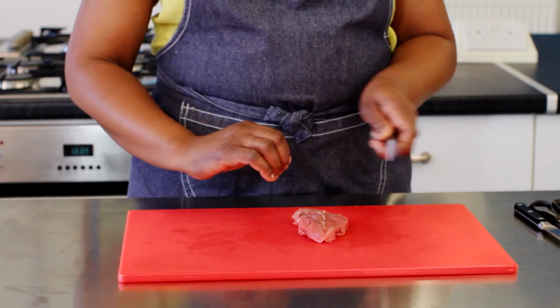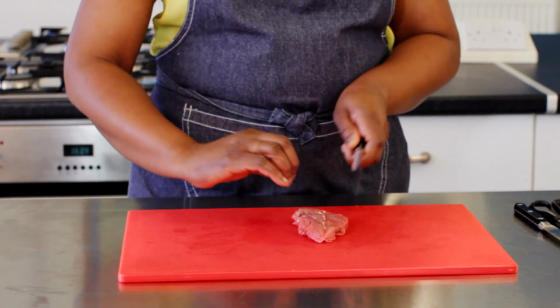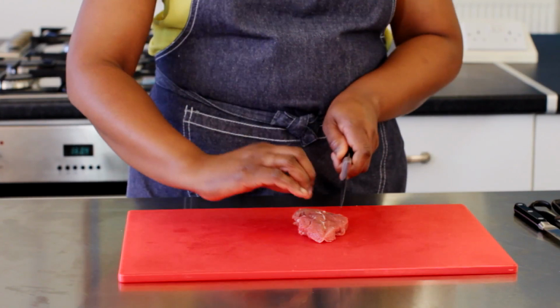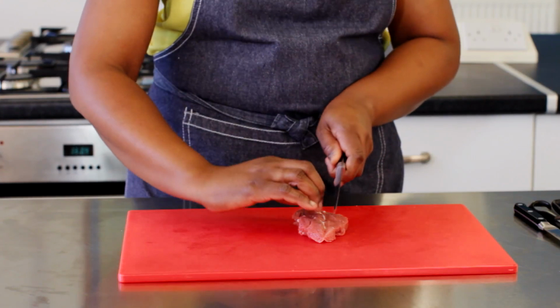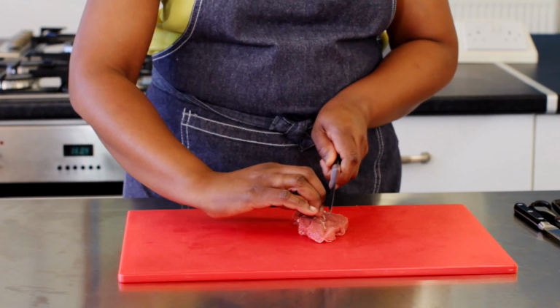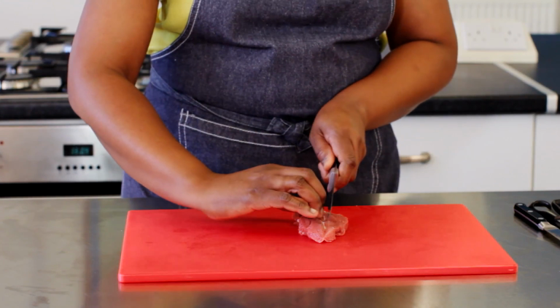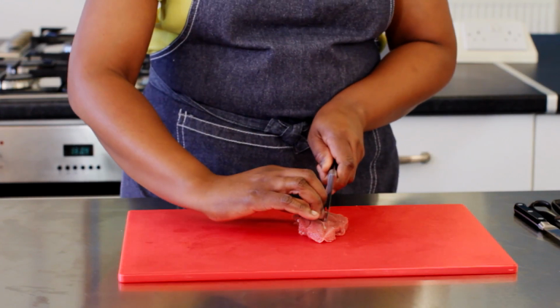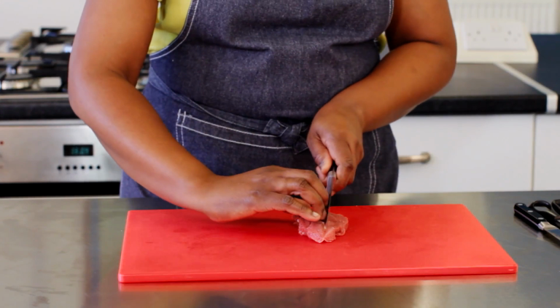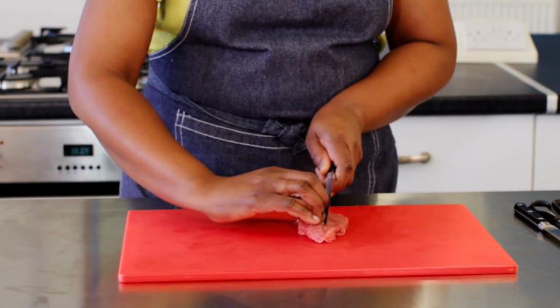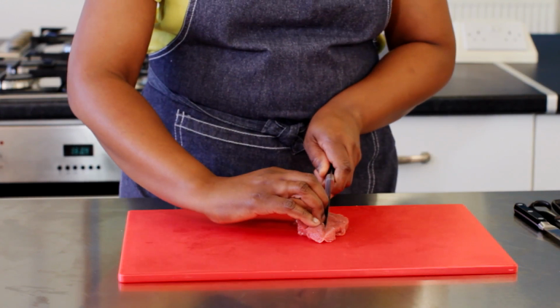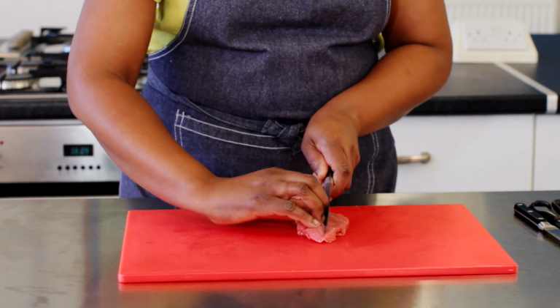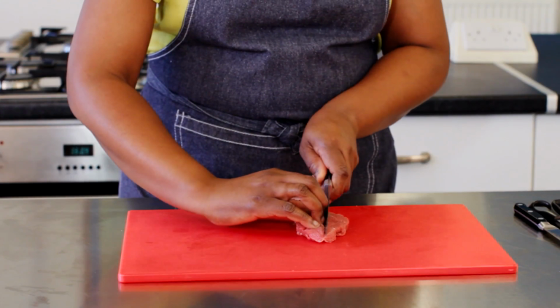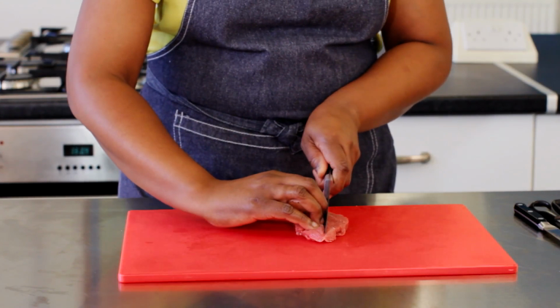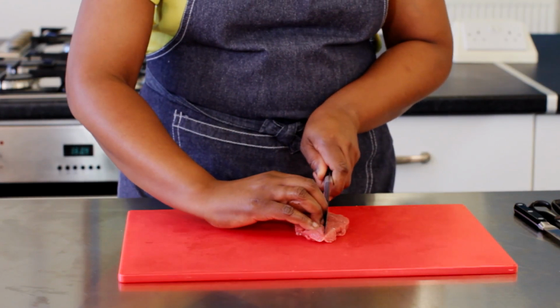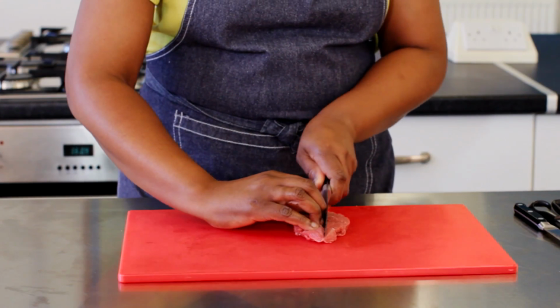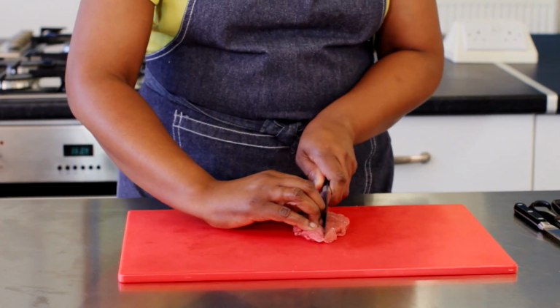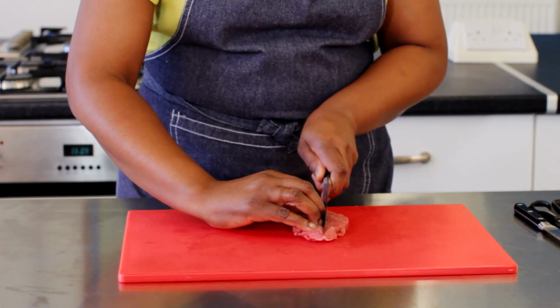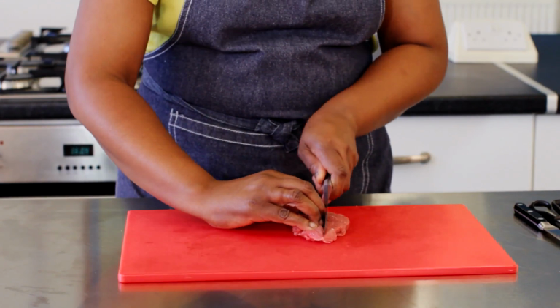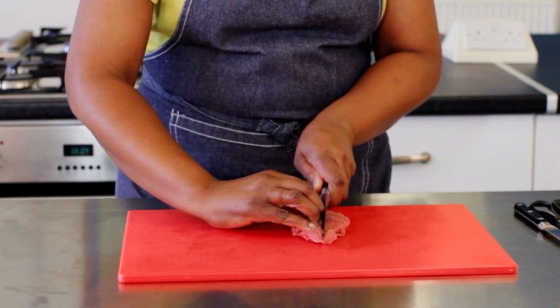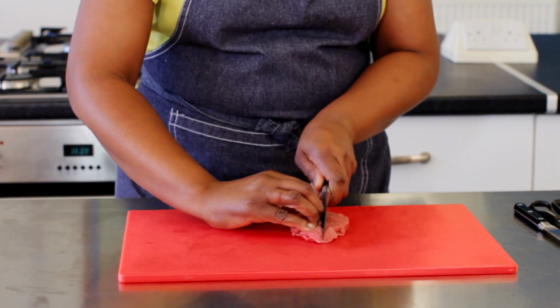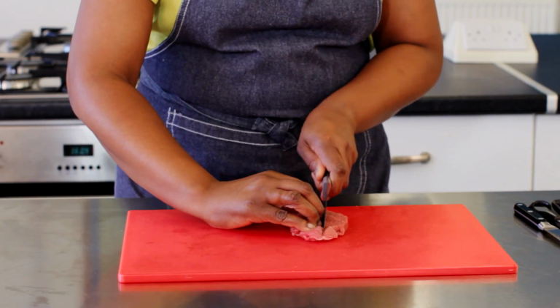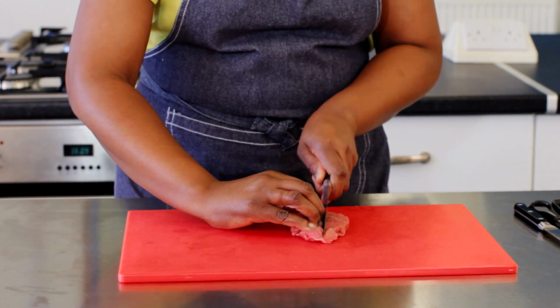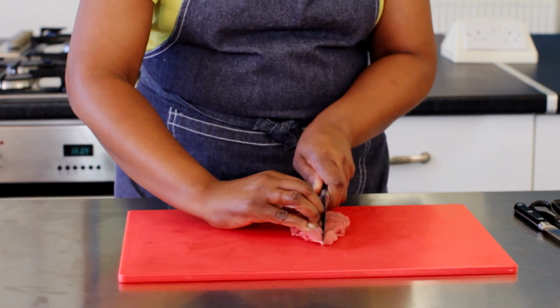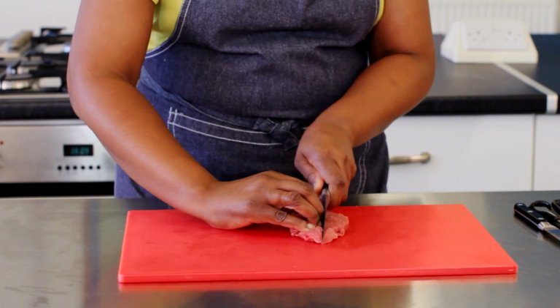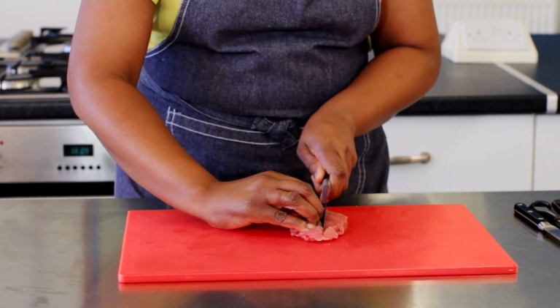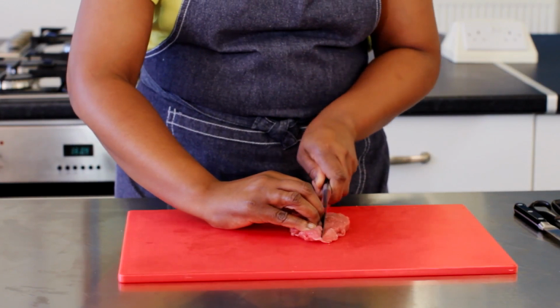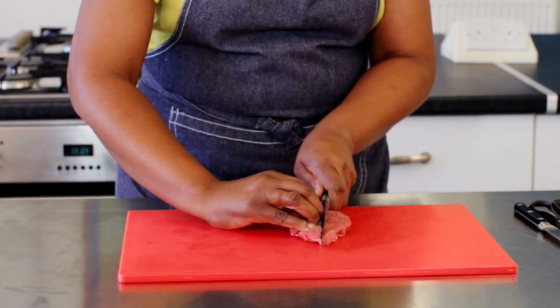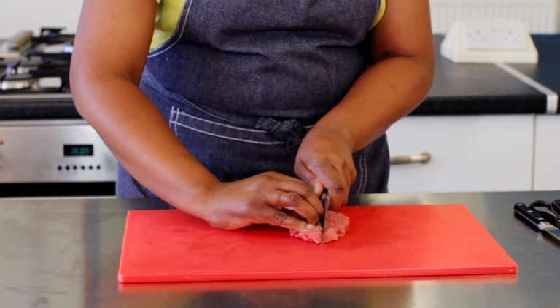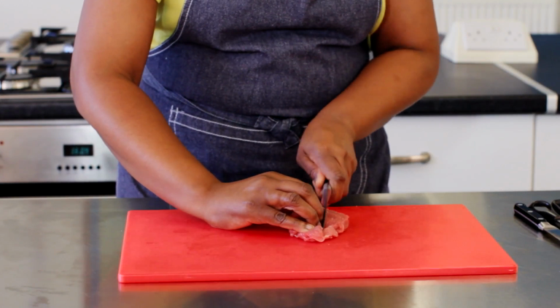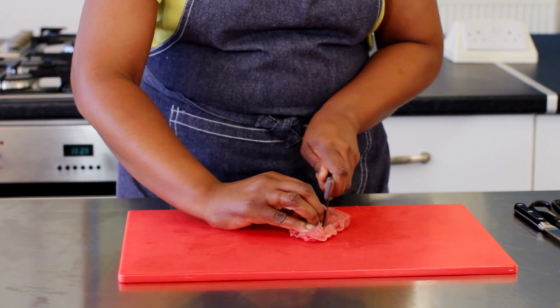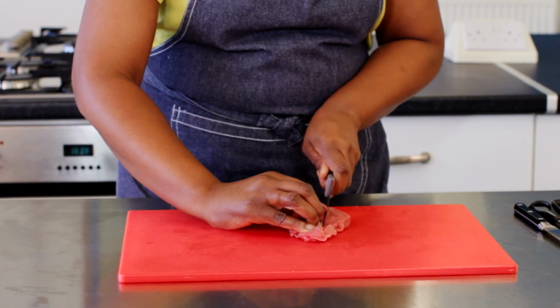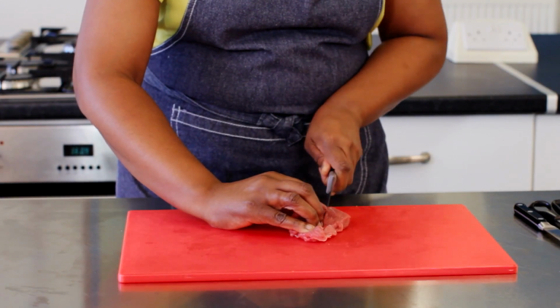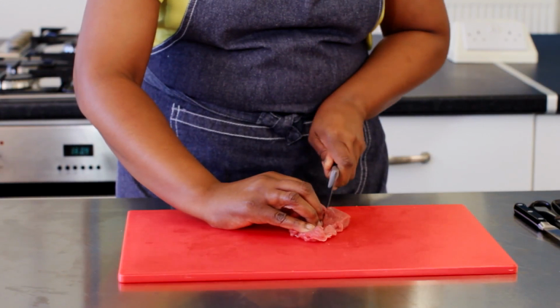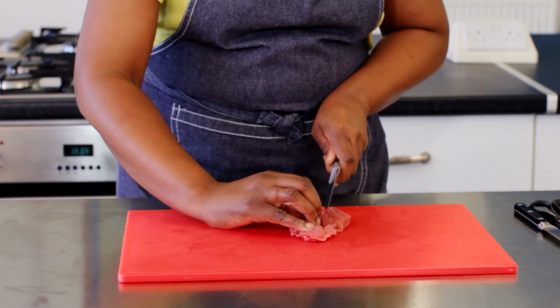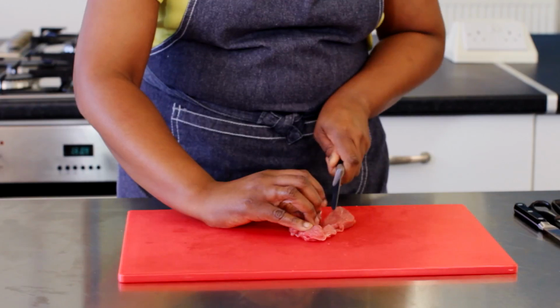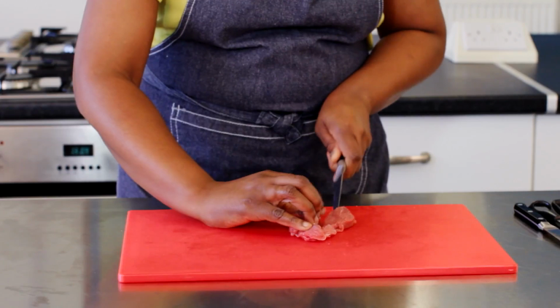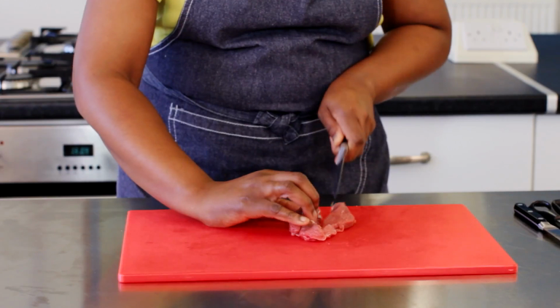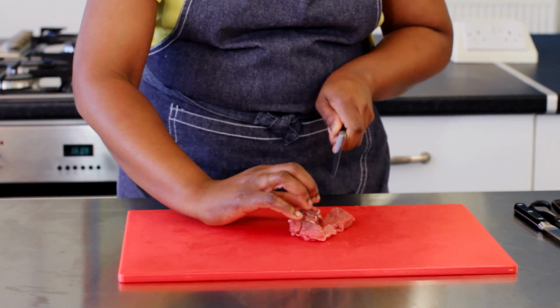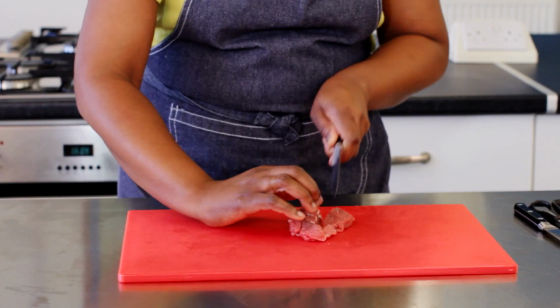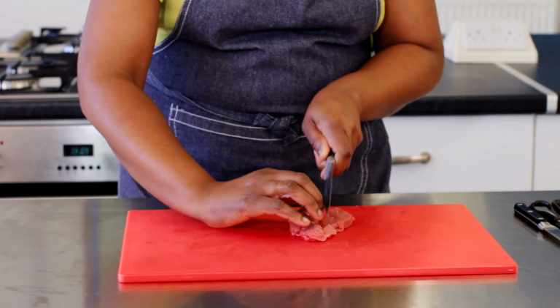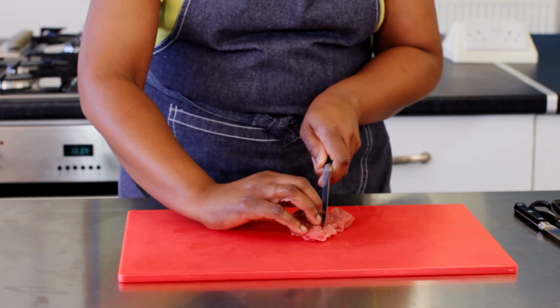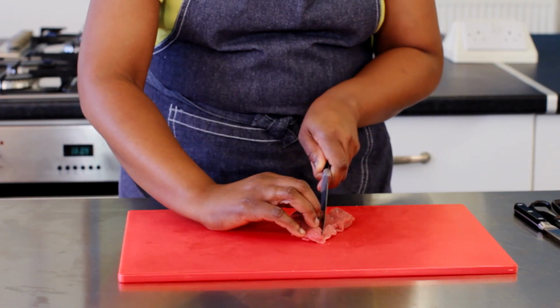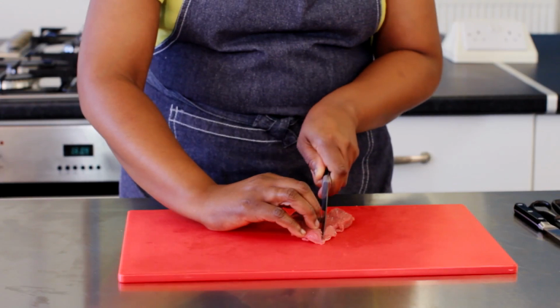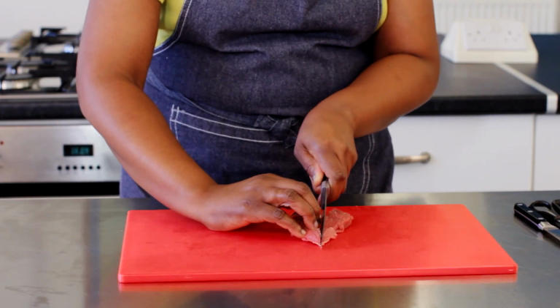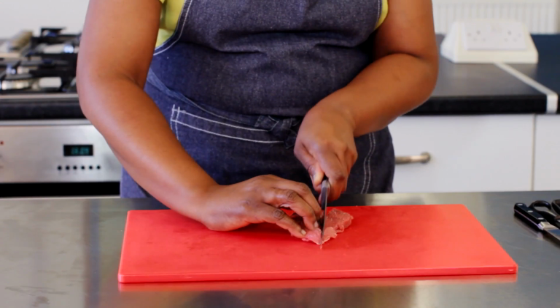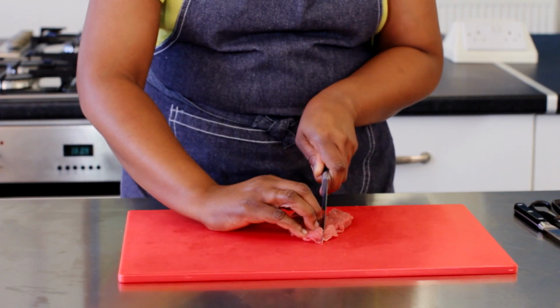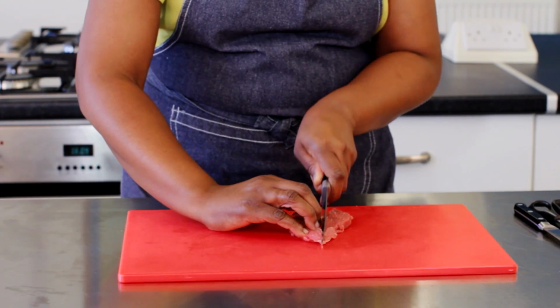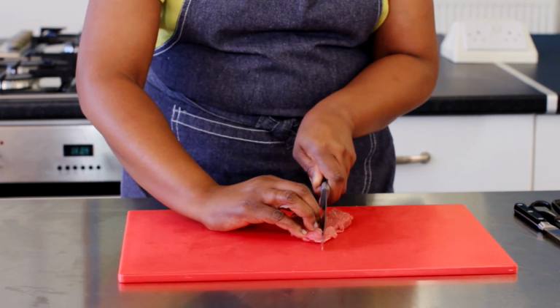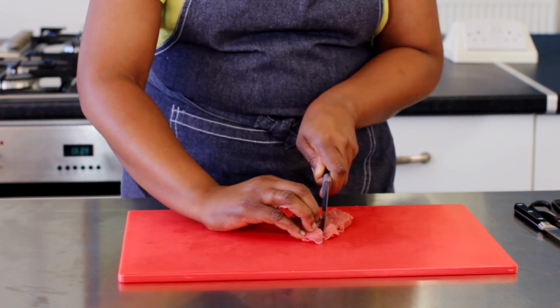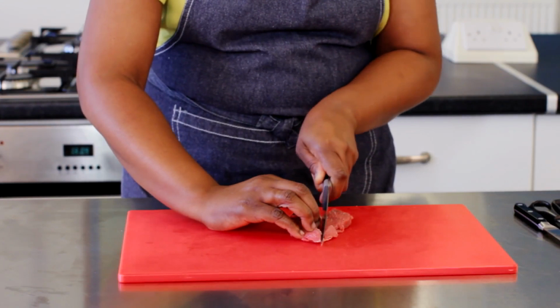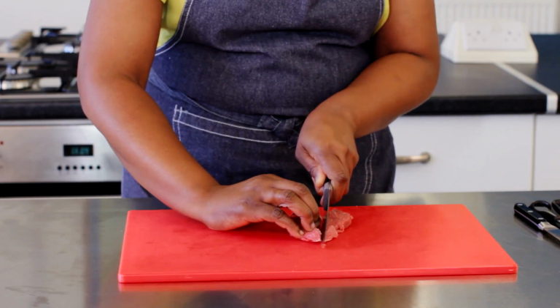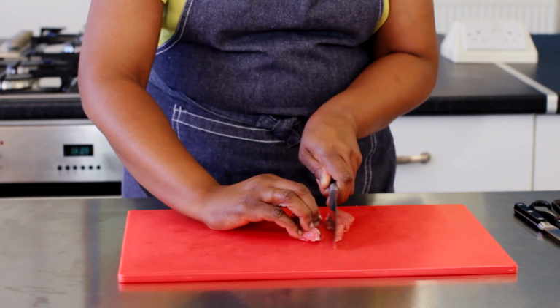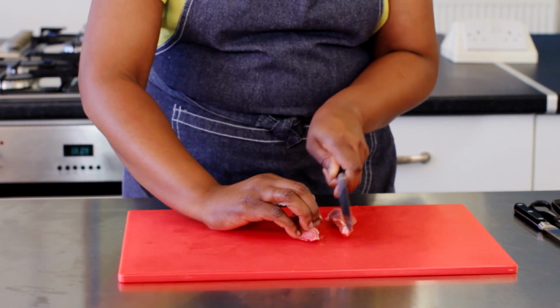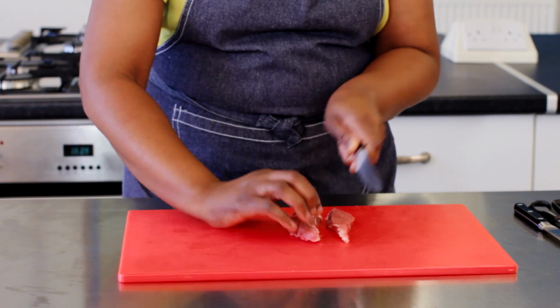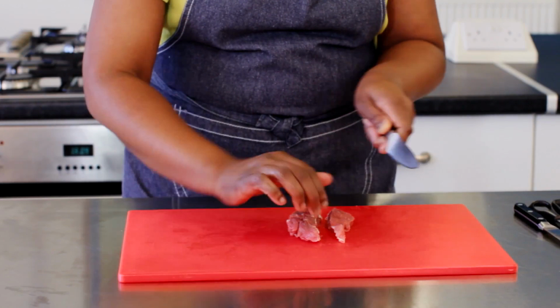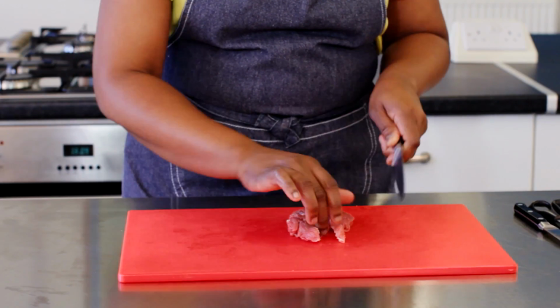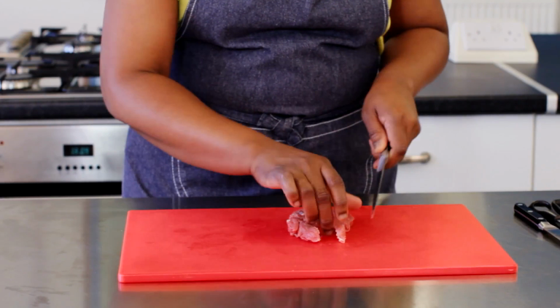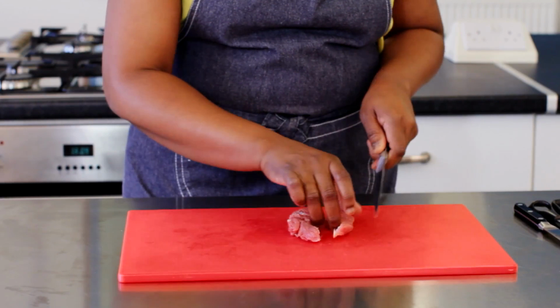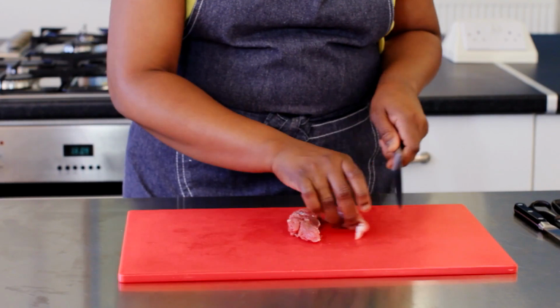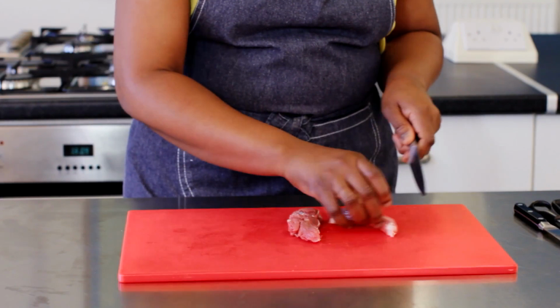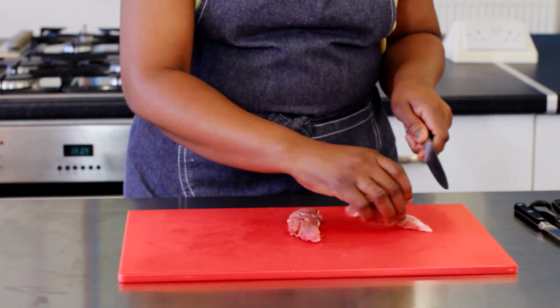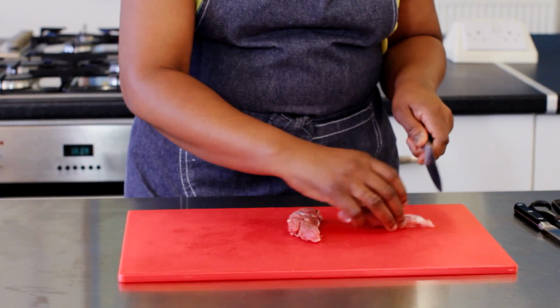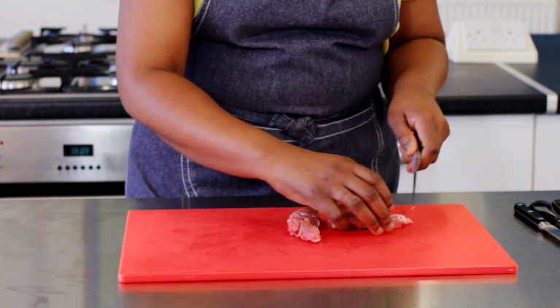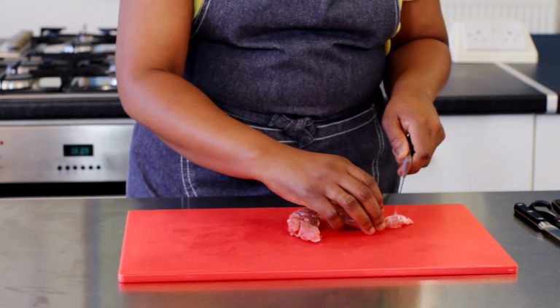Beef used for stewing or casserole should be cut into even sized pieces so that it cooks evenly and becomes tender in the oven.